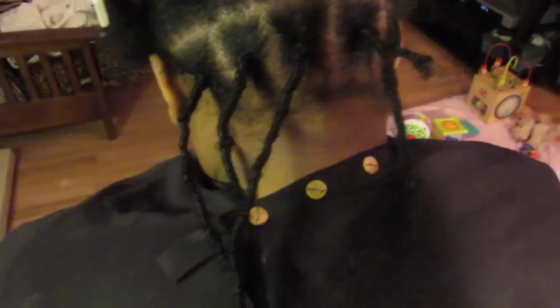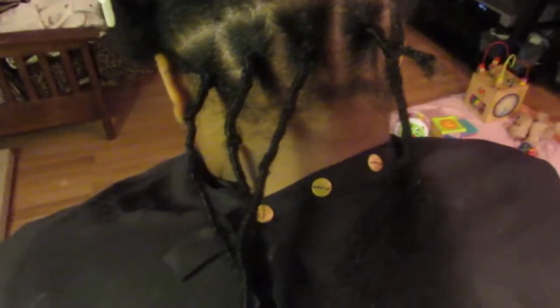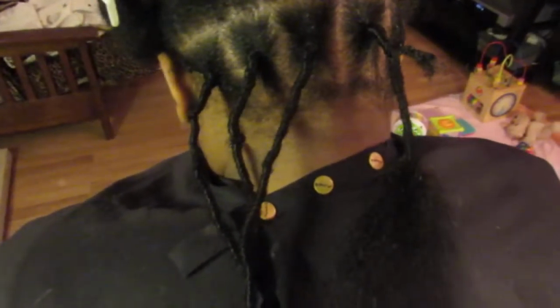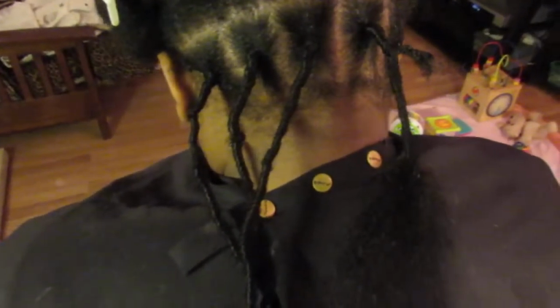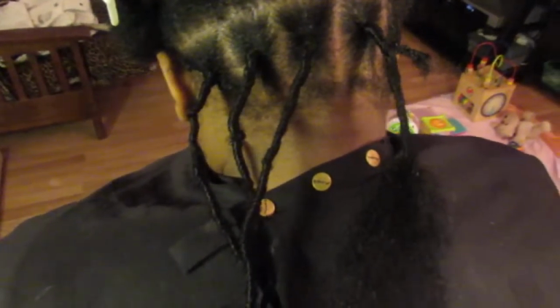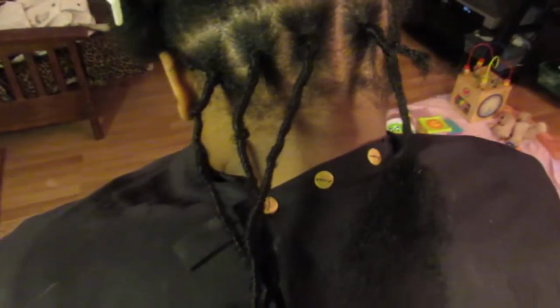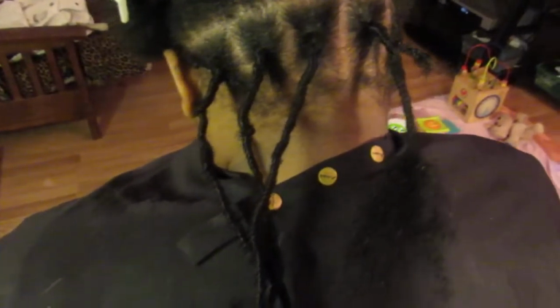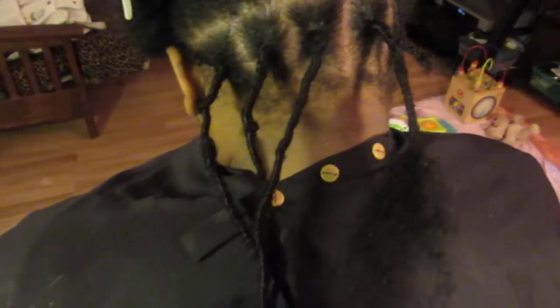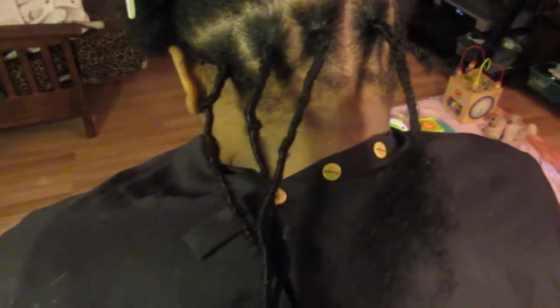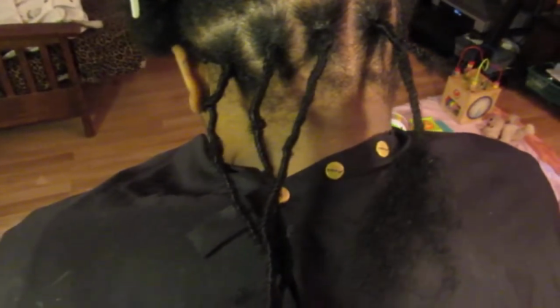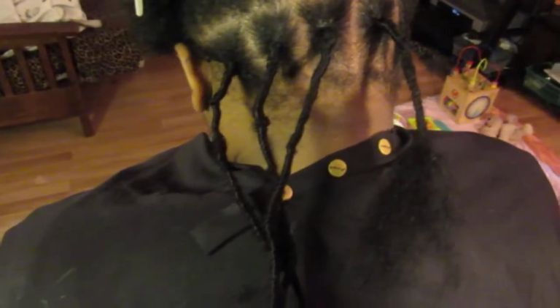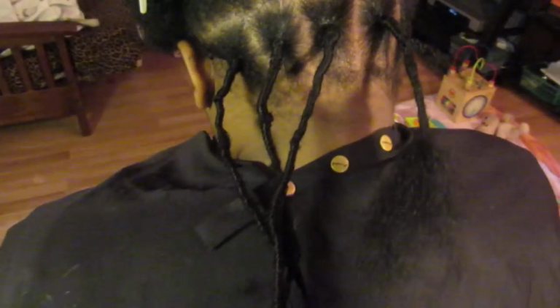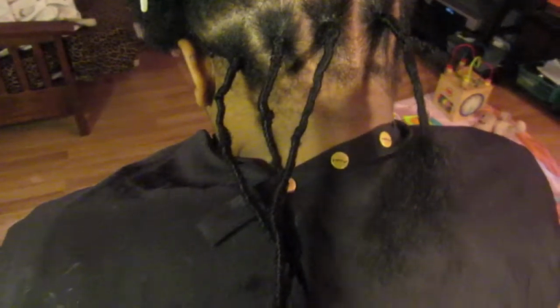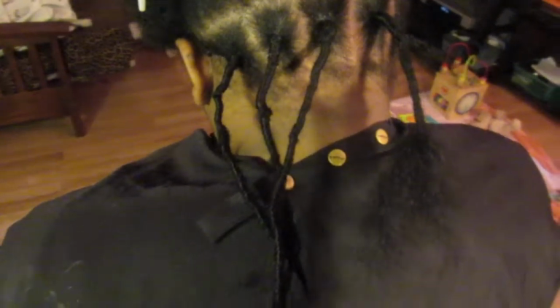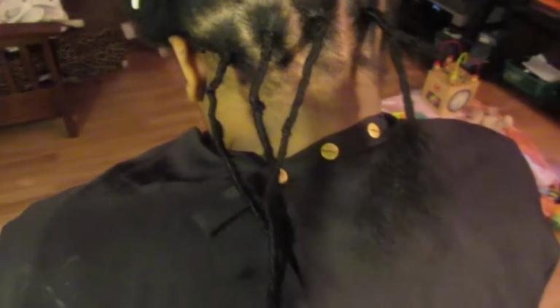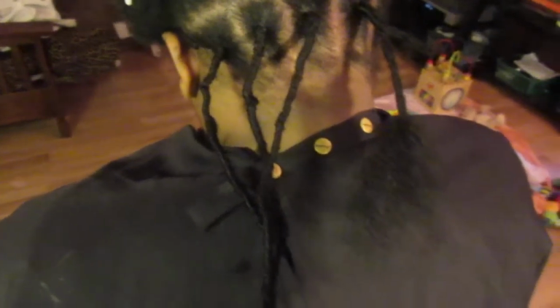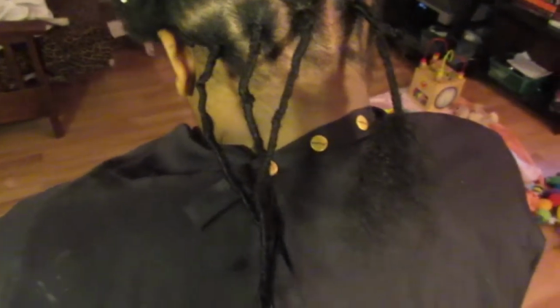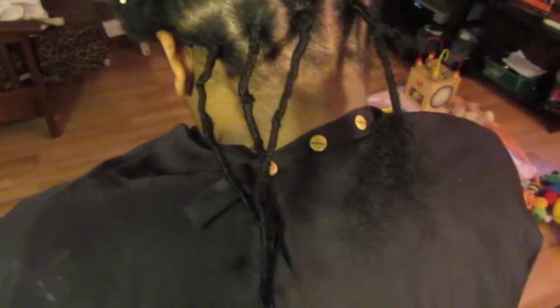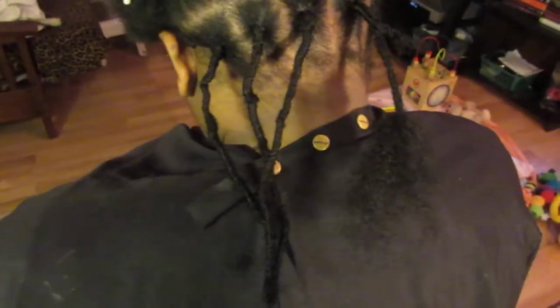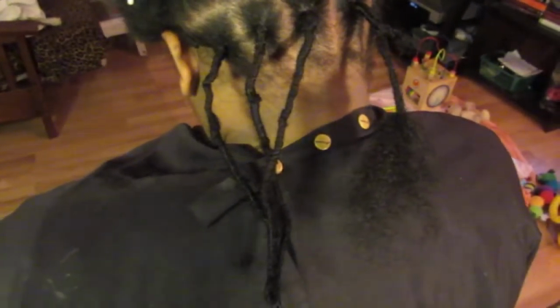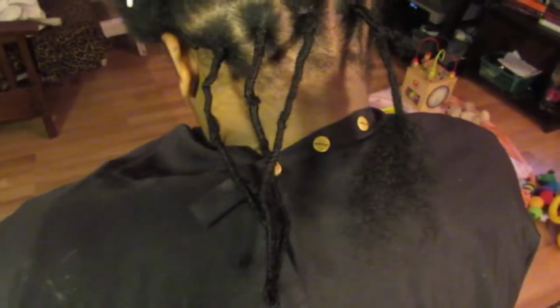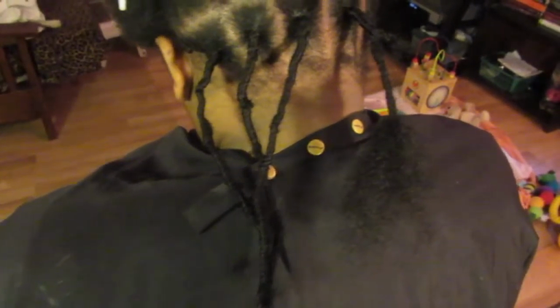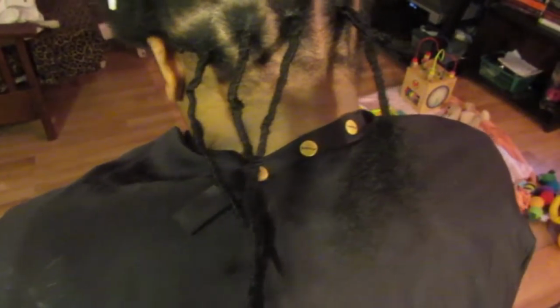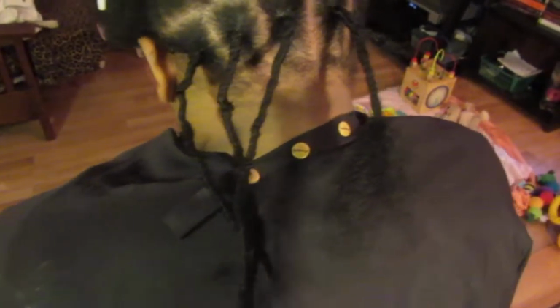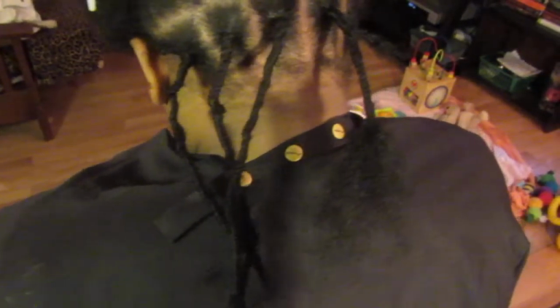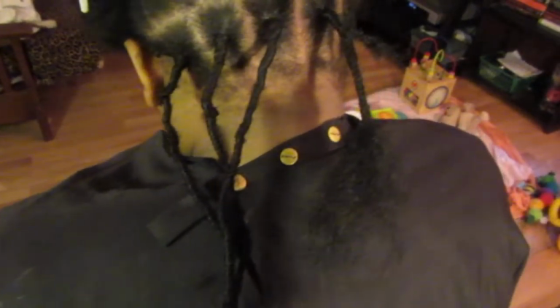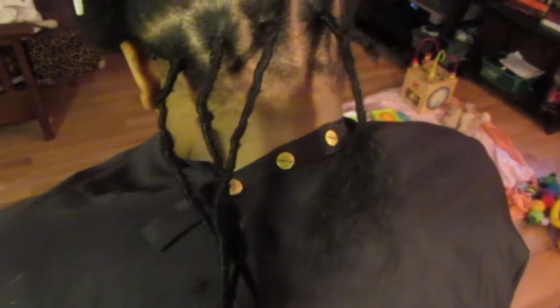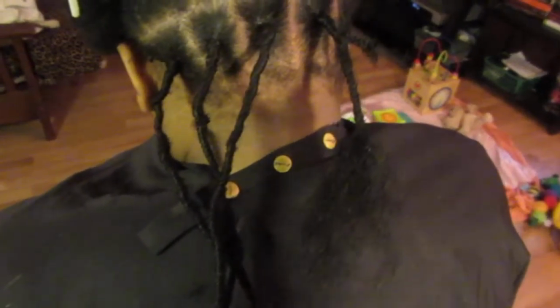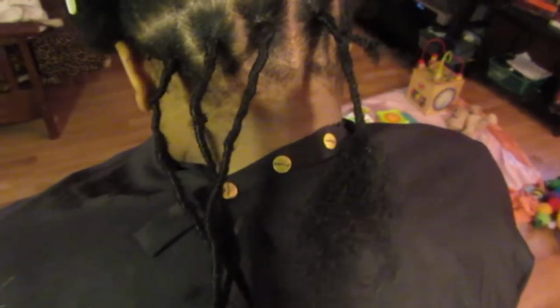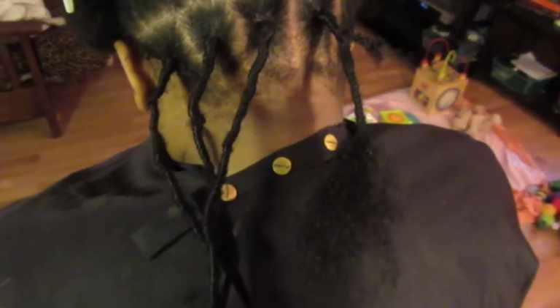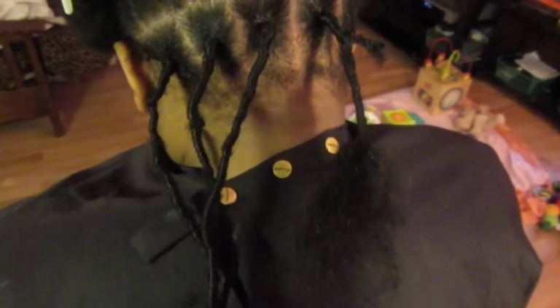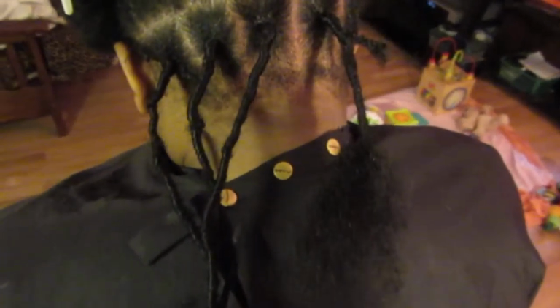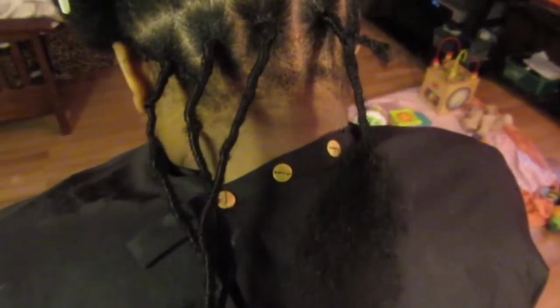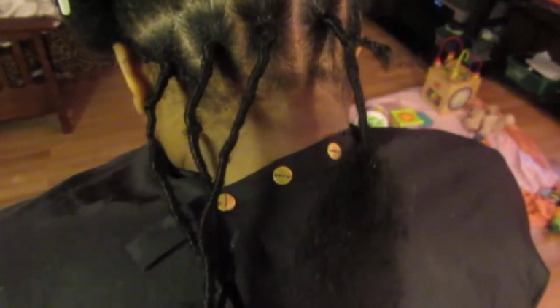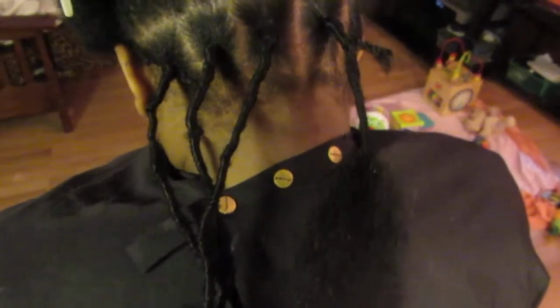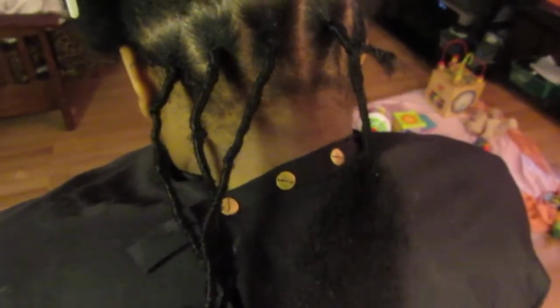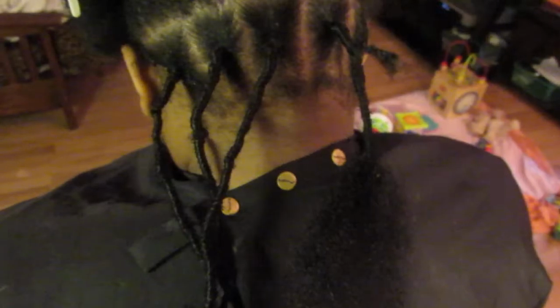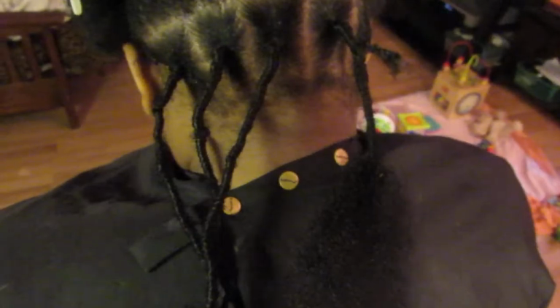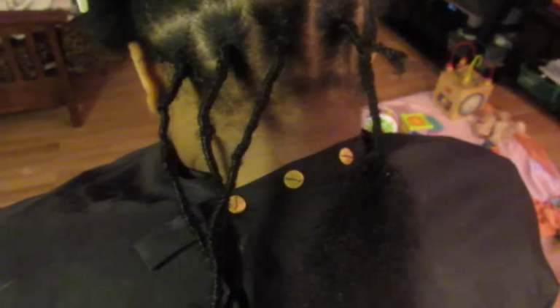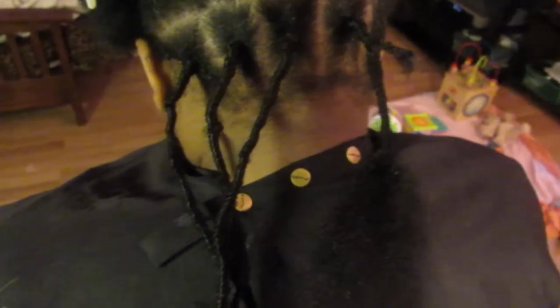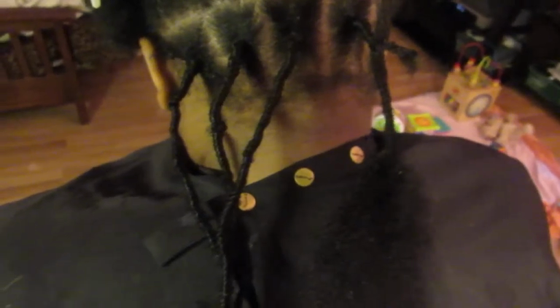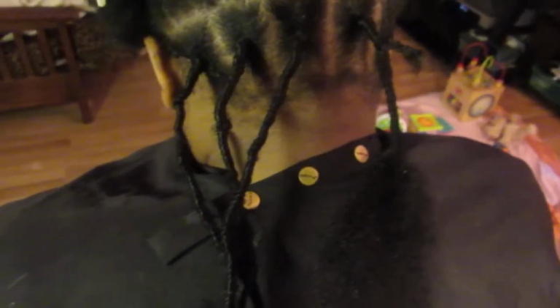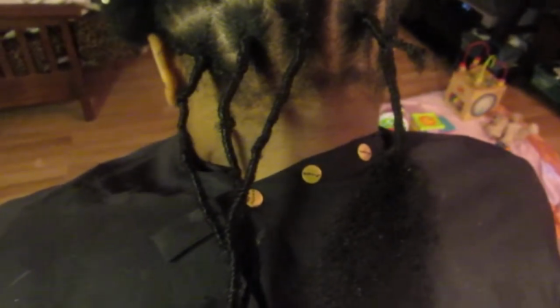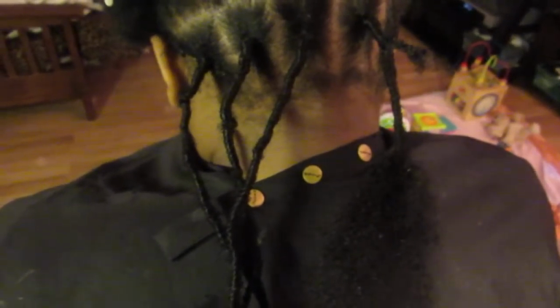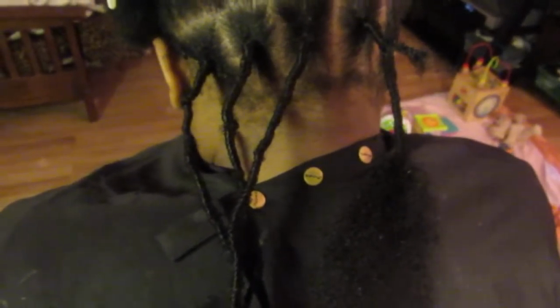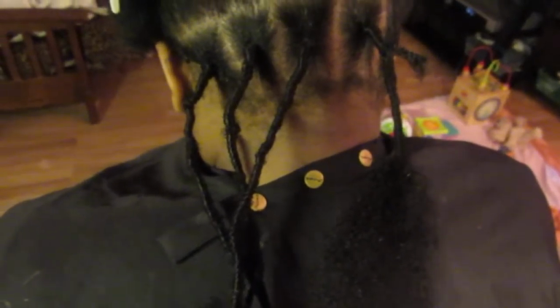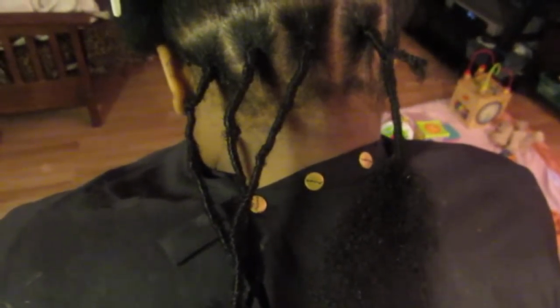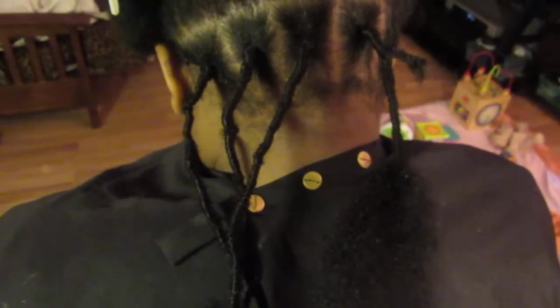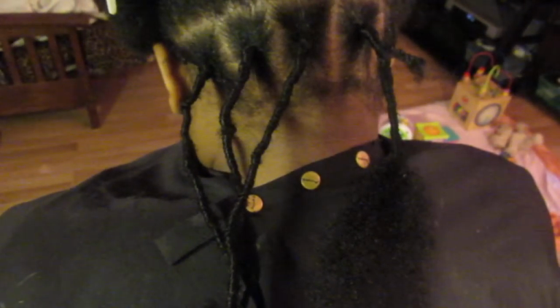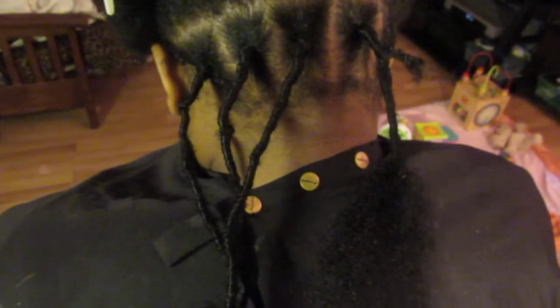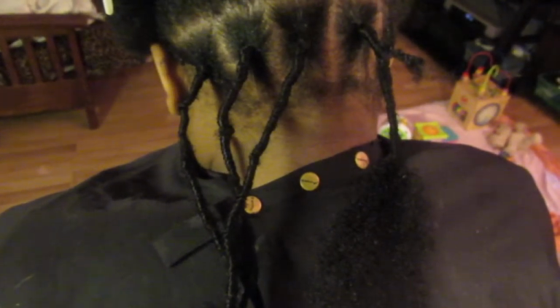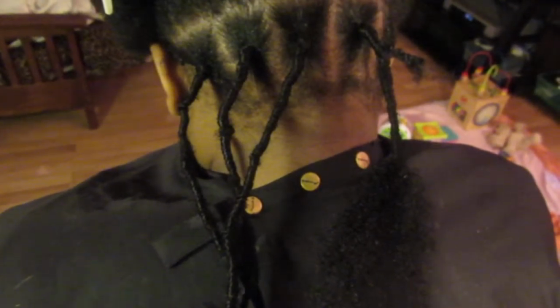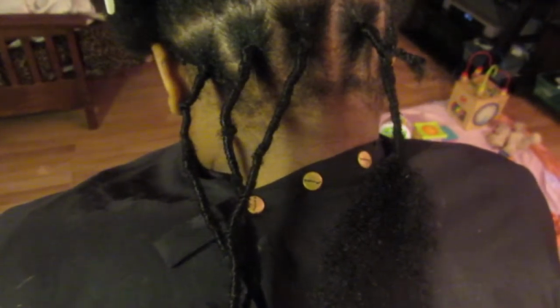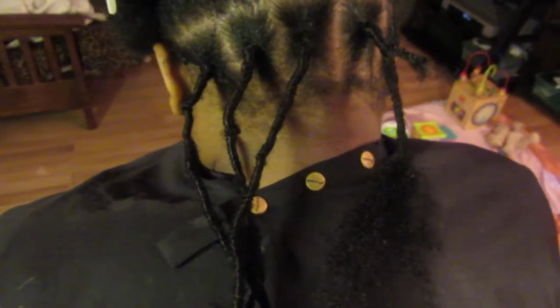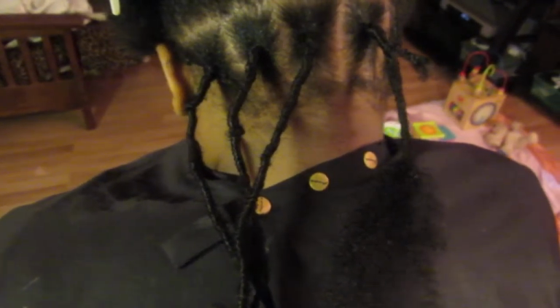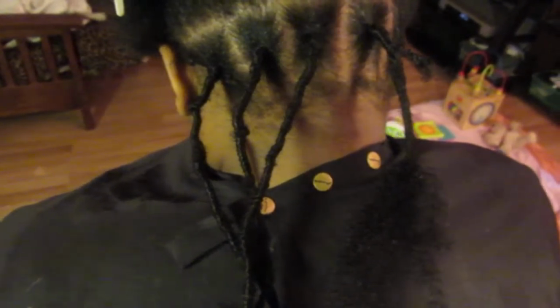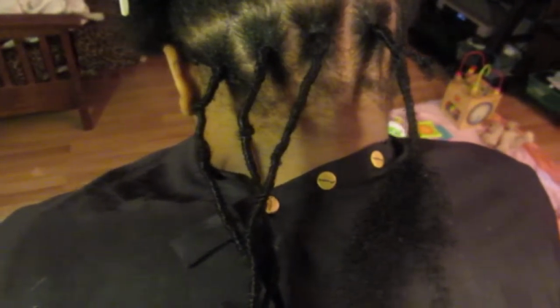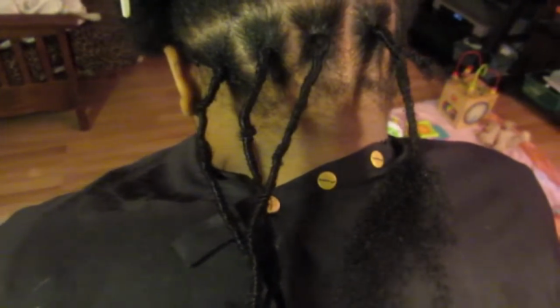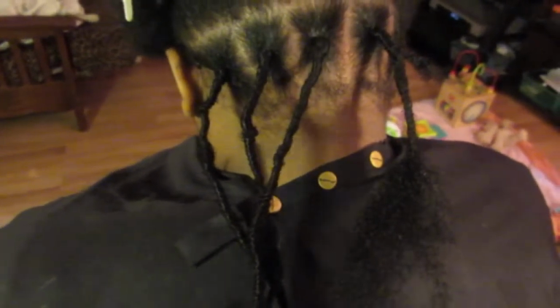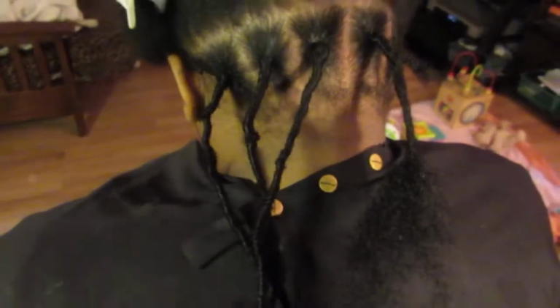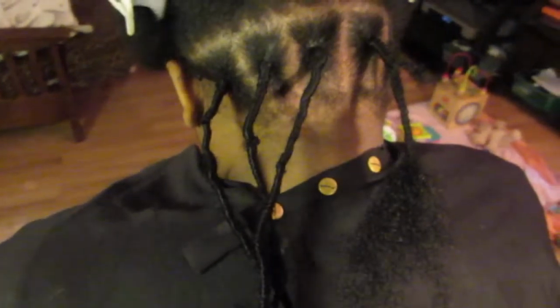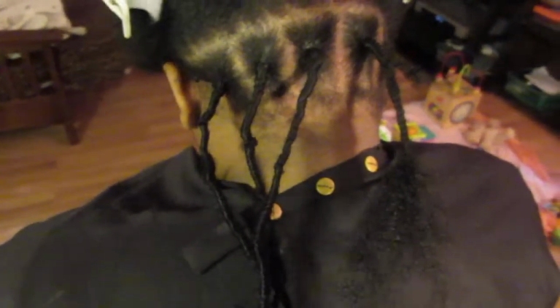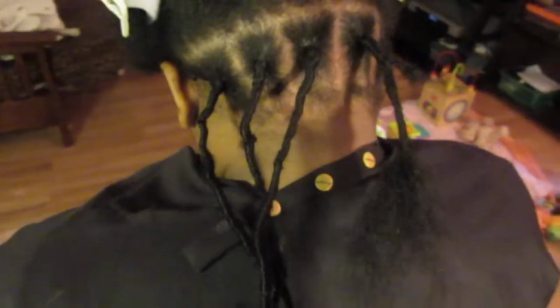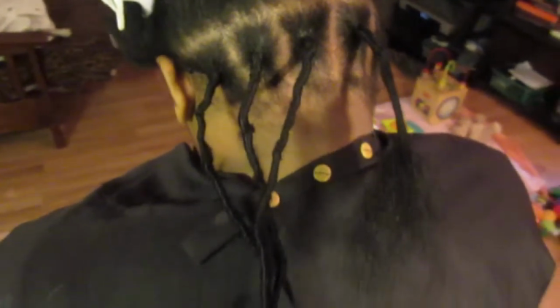This is 100% human hair, so she could lock them in with her hair, or she could keep them, or she could choose to take them out.